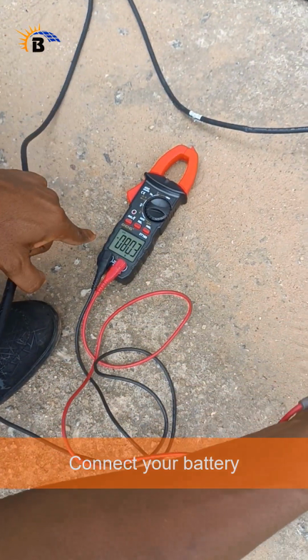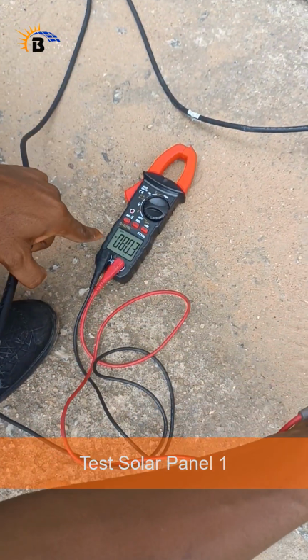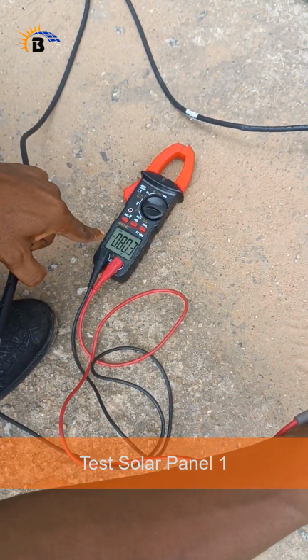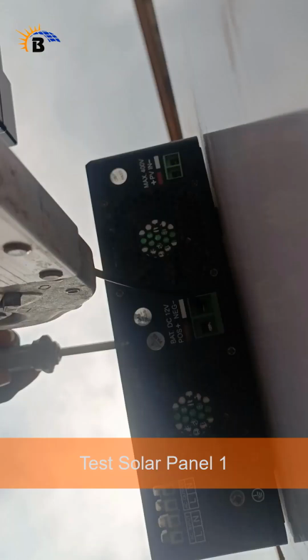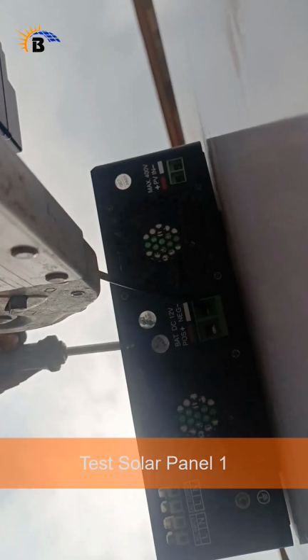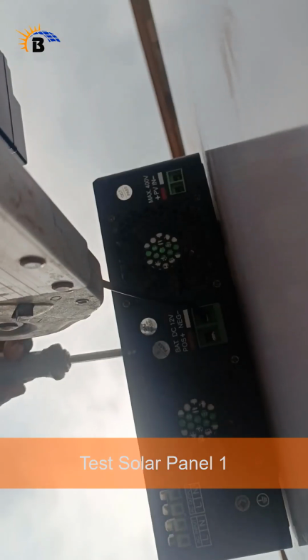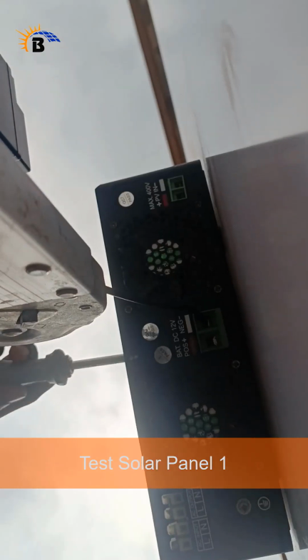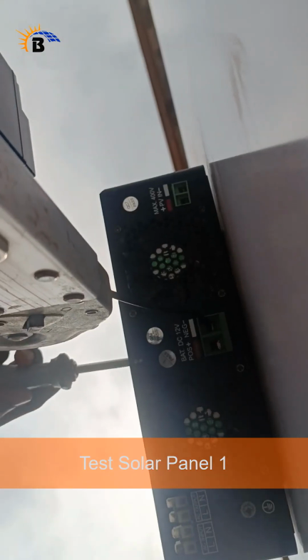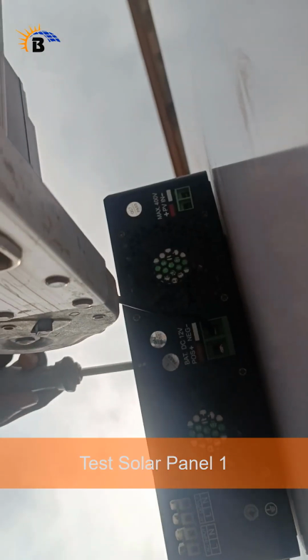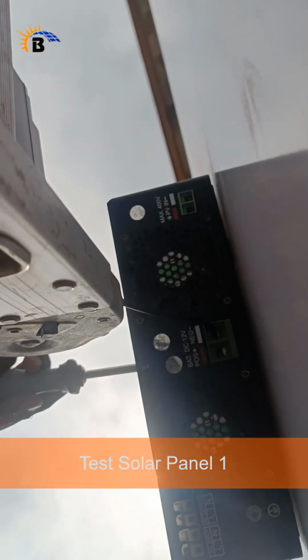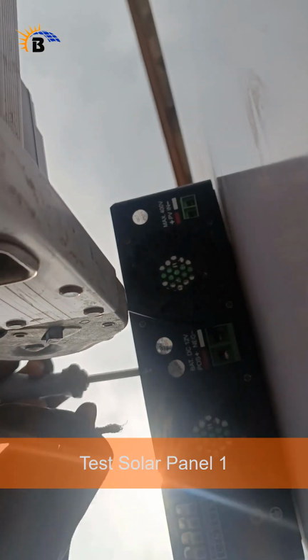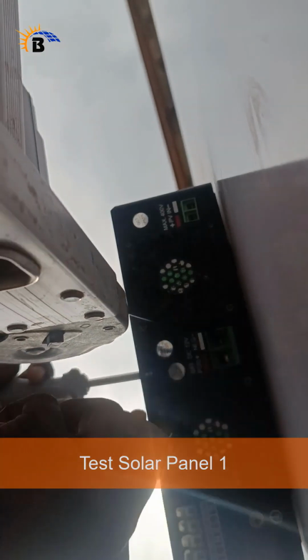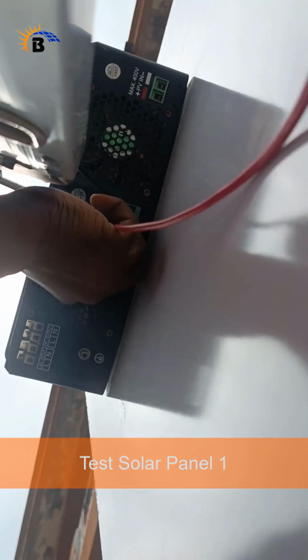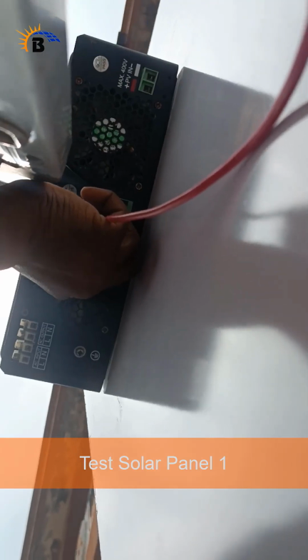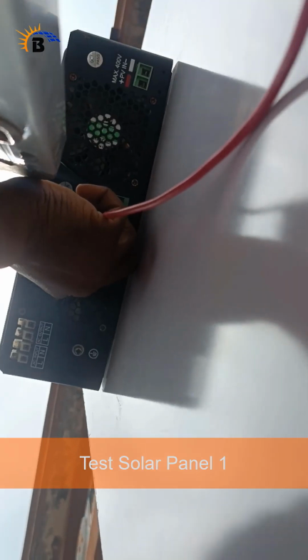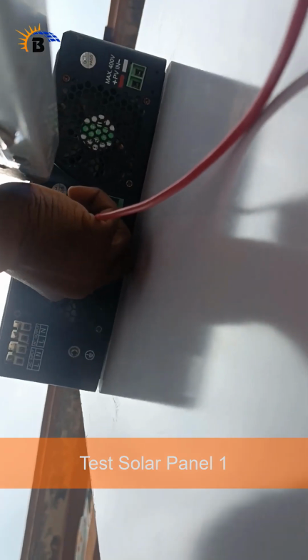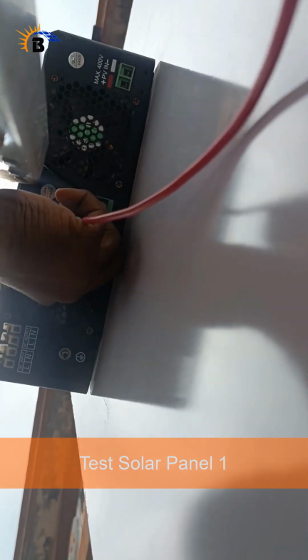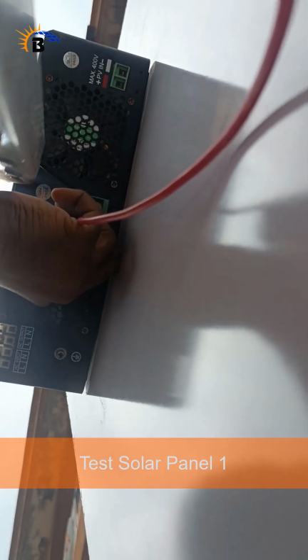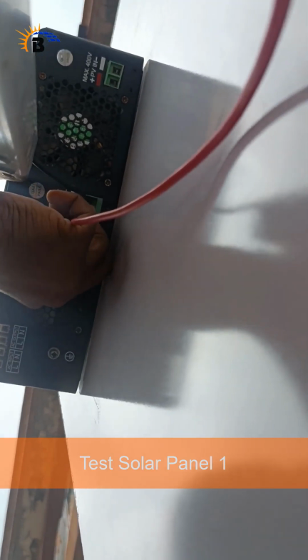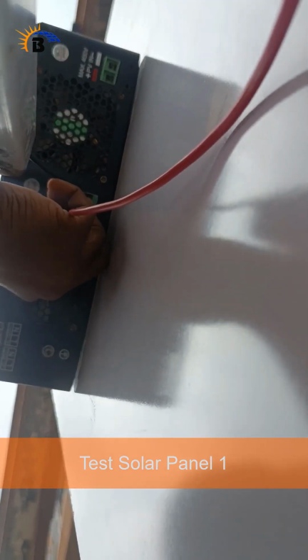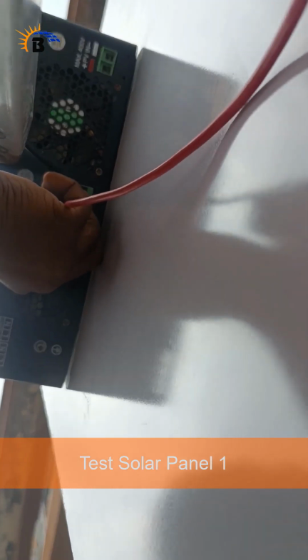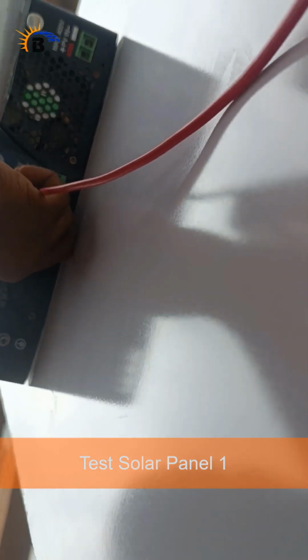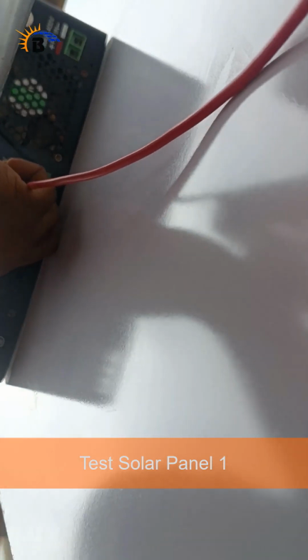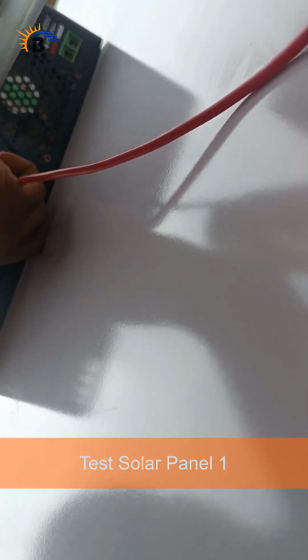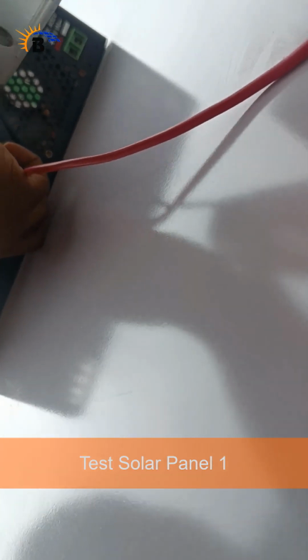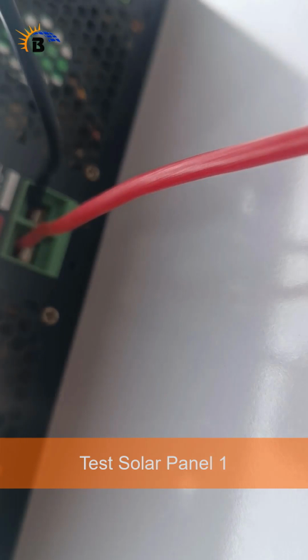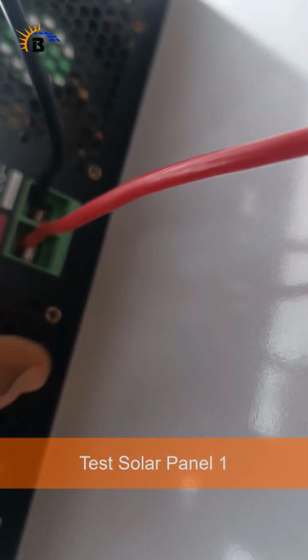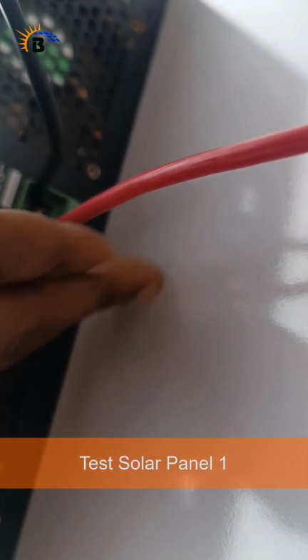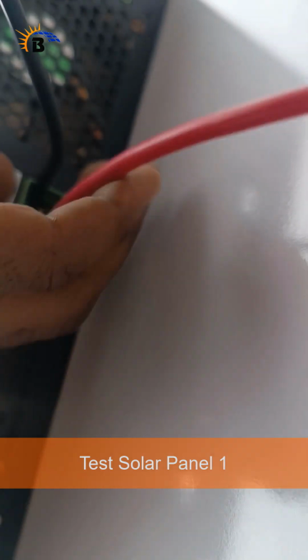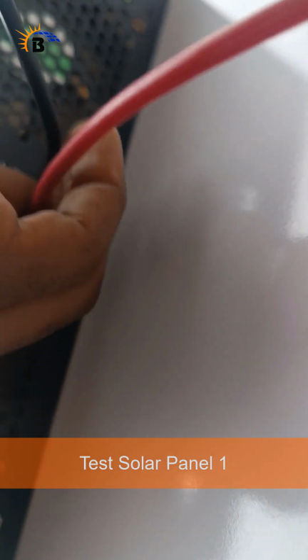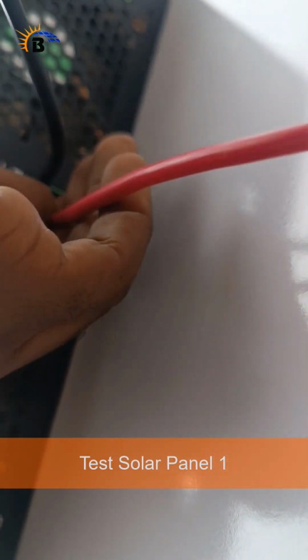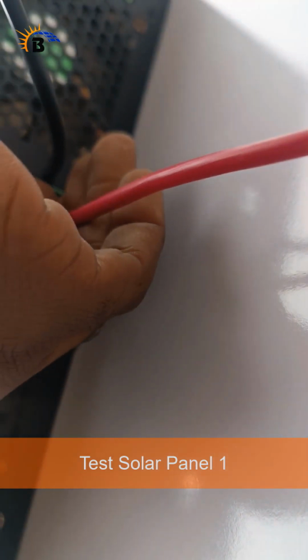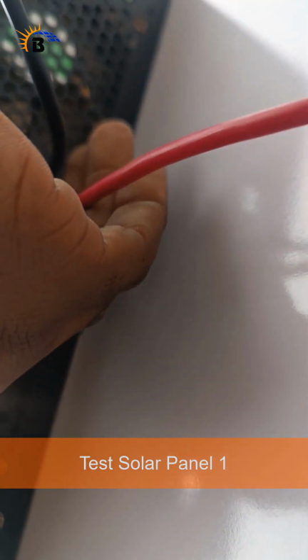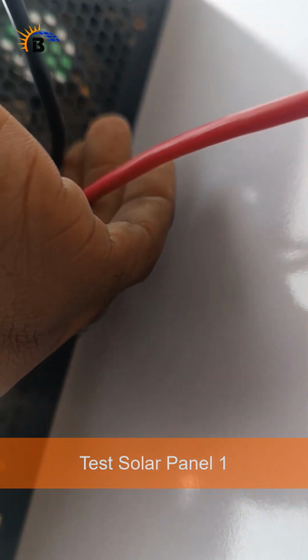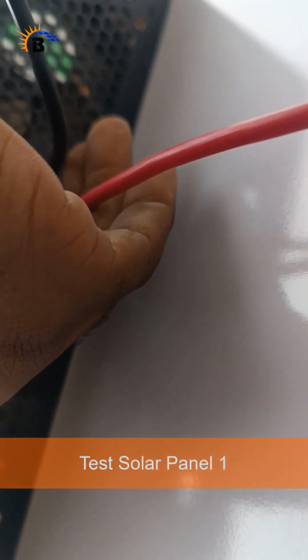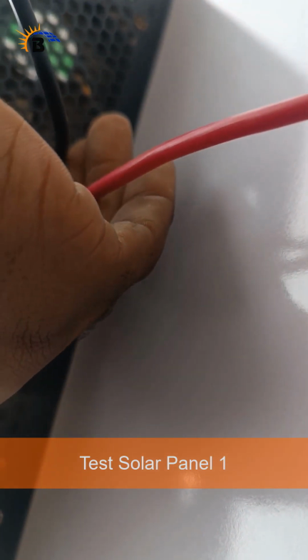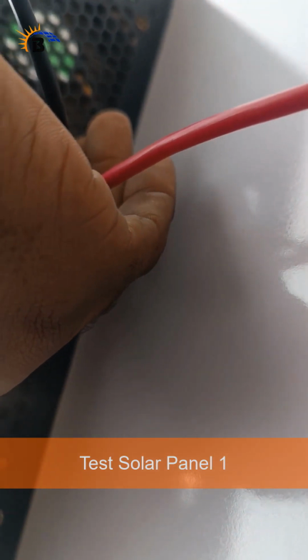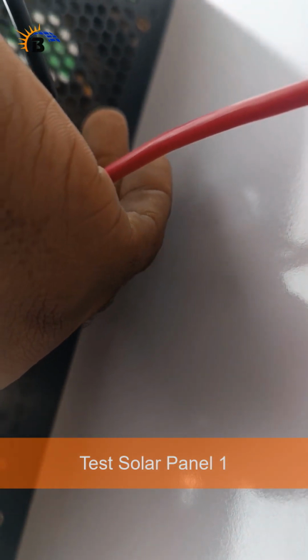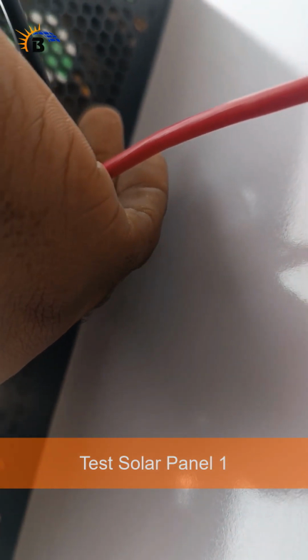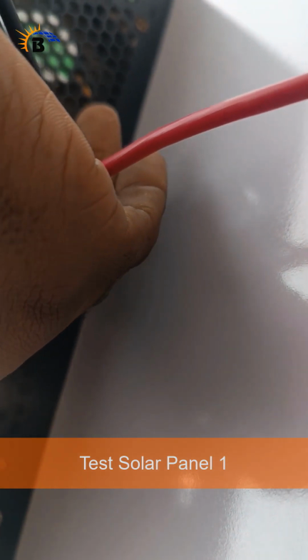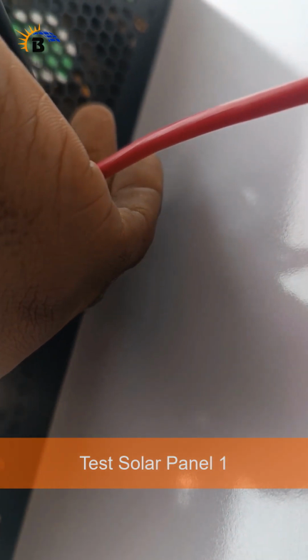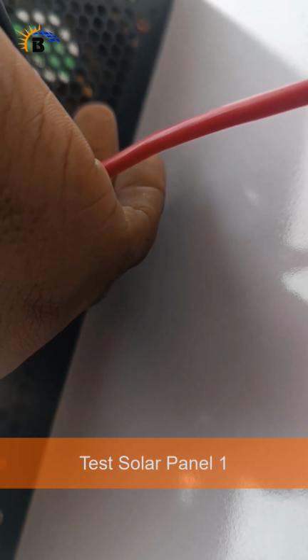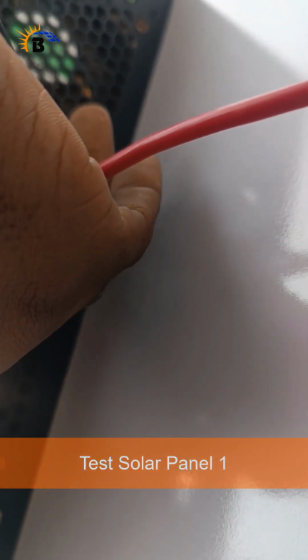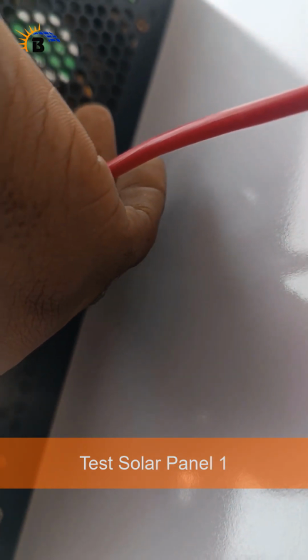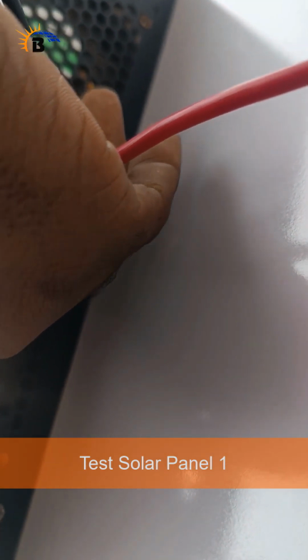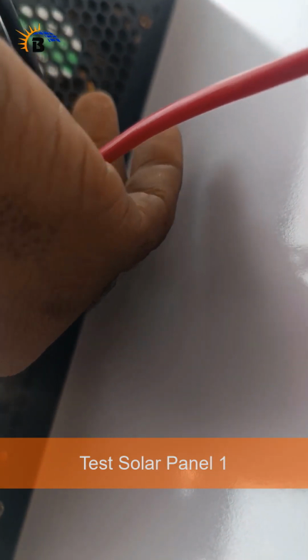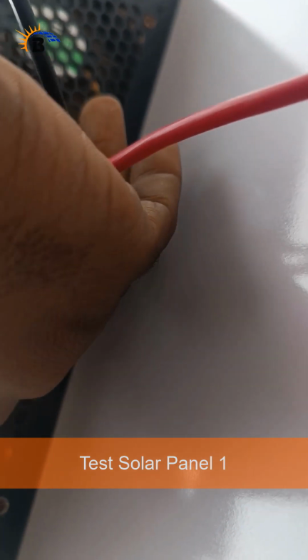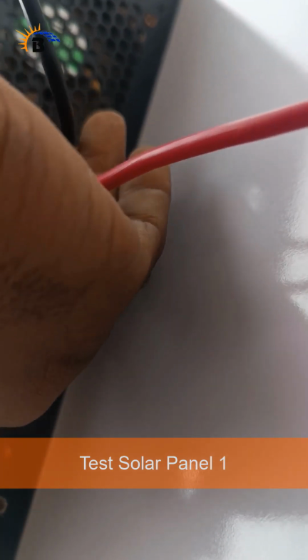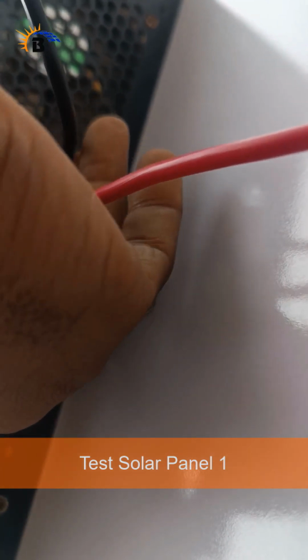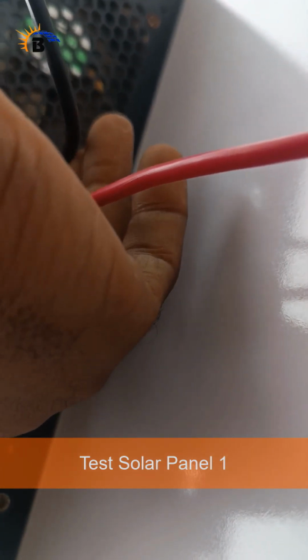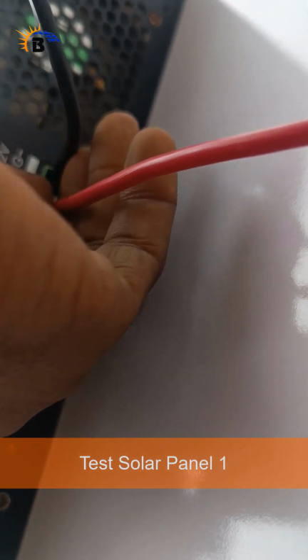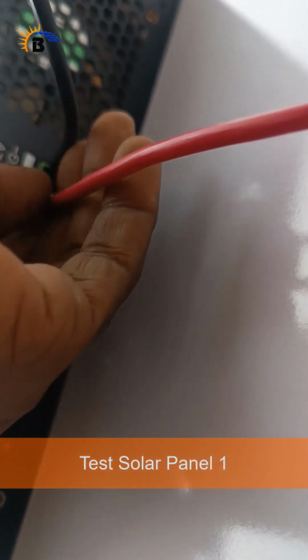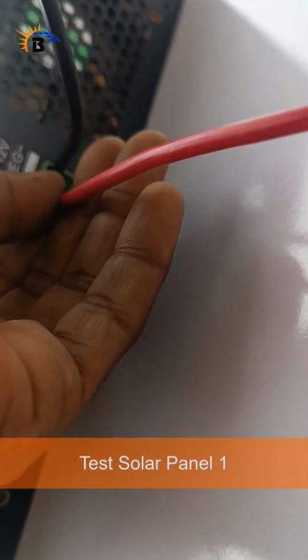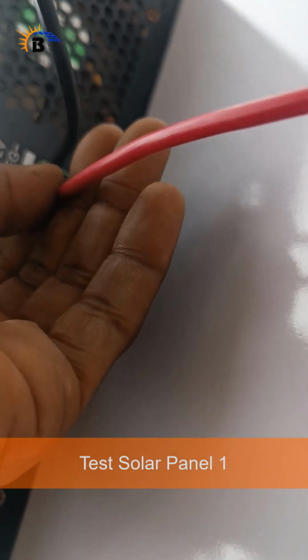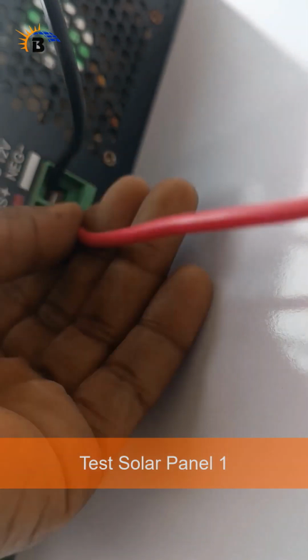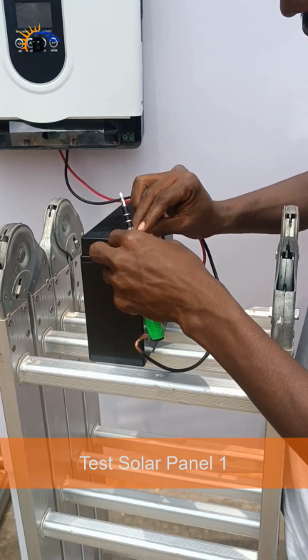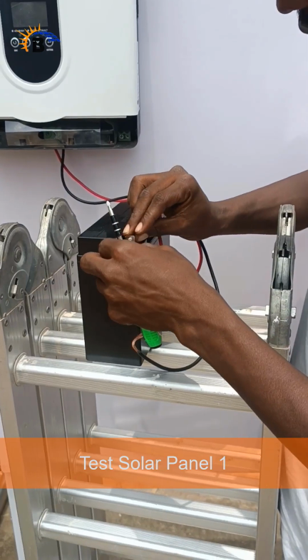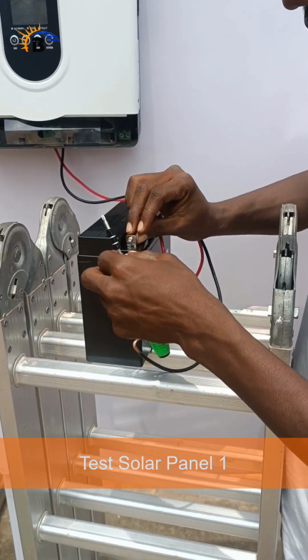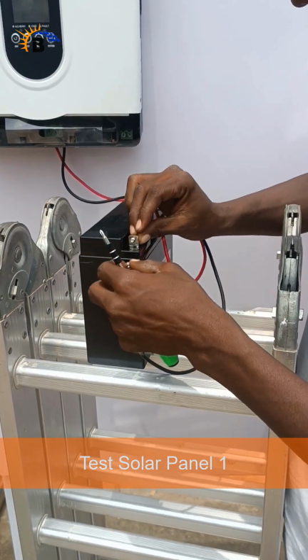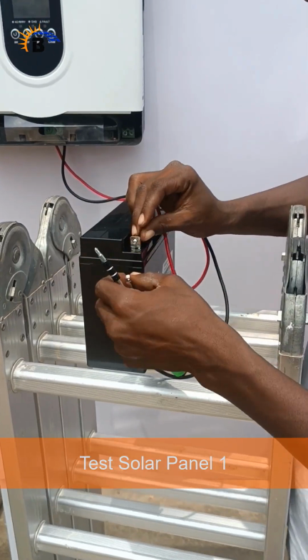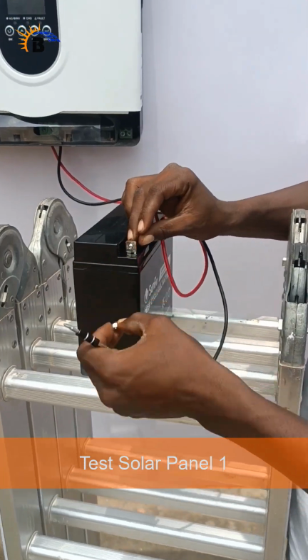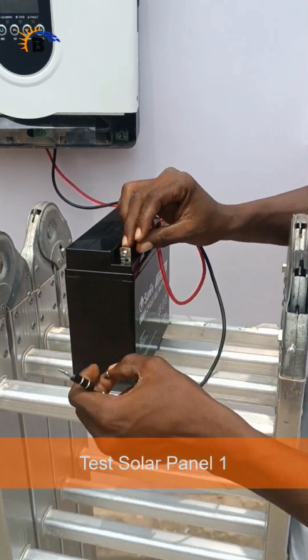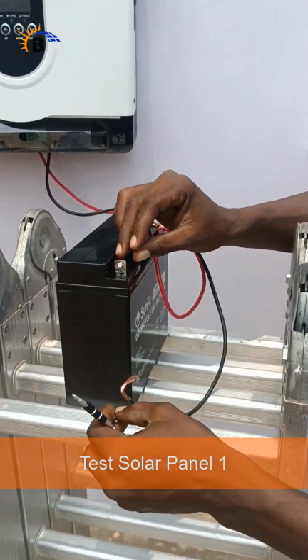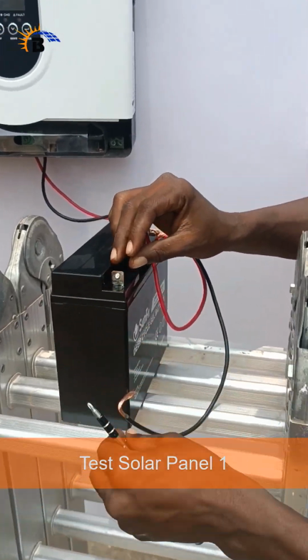And the best part is you'll learn how to install and configure it yourself, step by step, in our upcoming training.